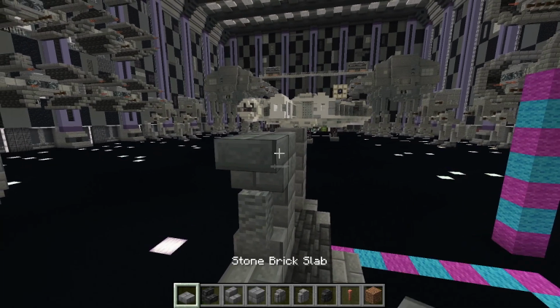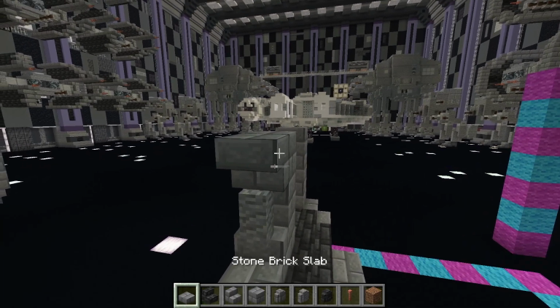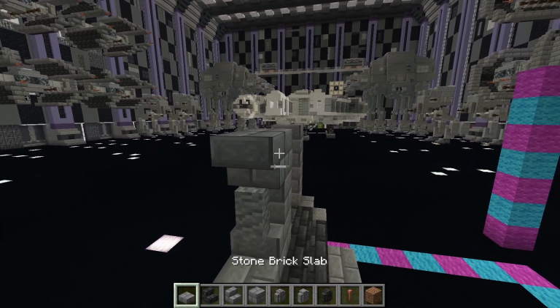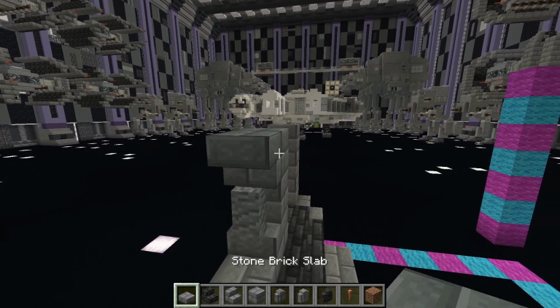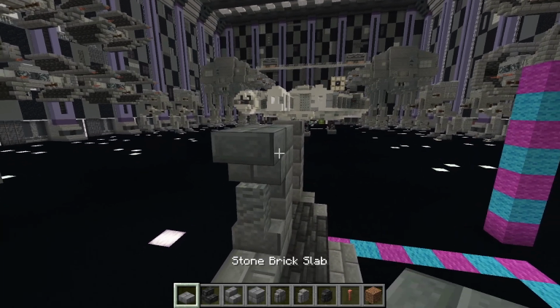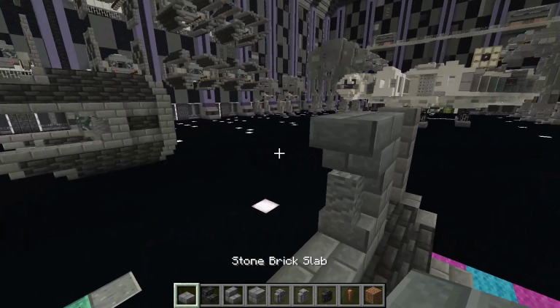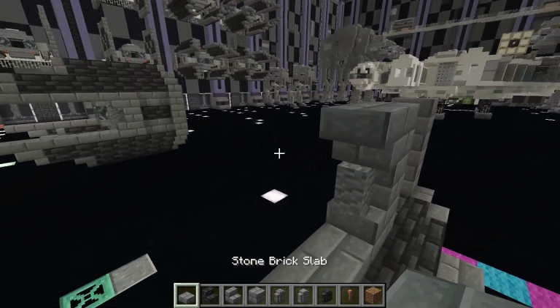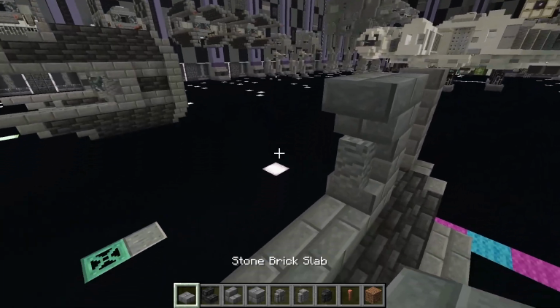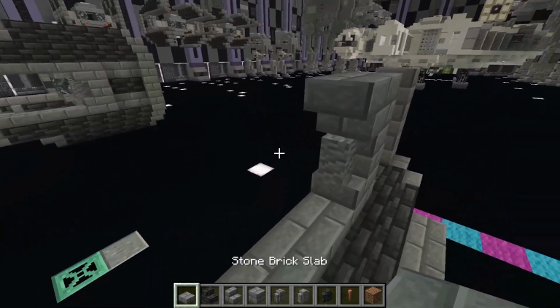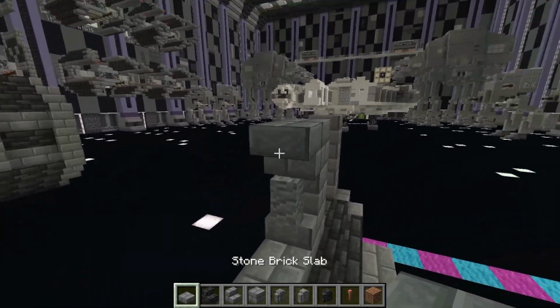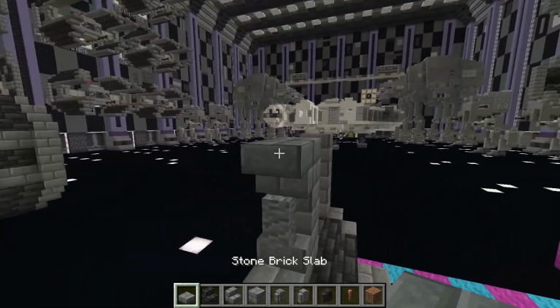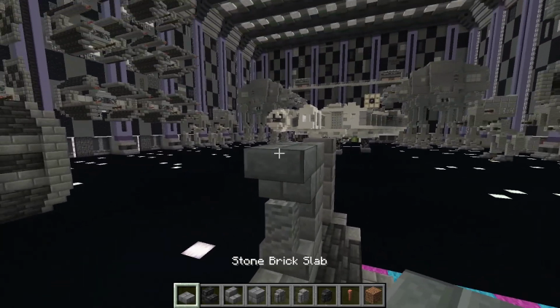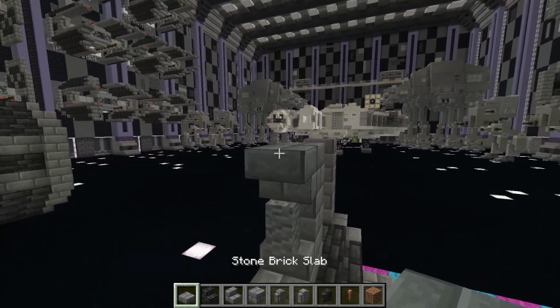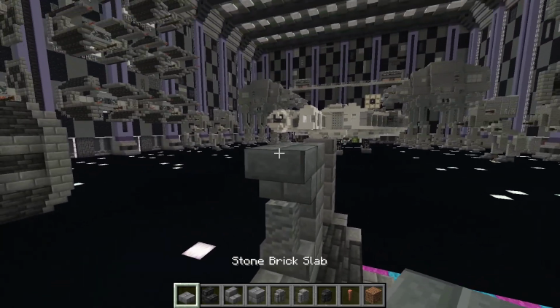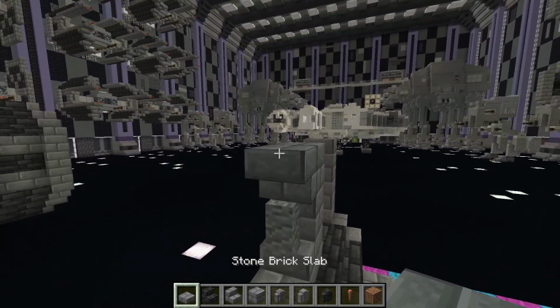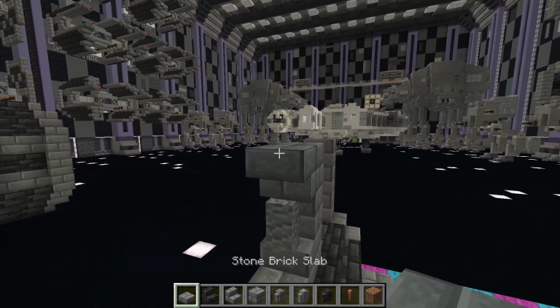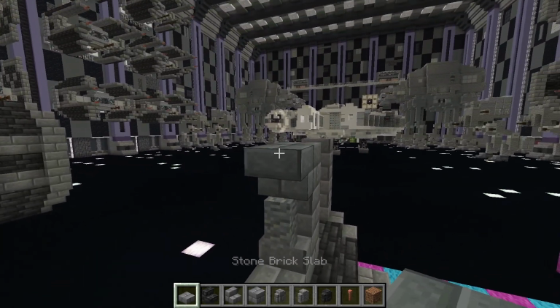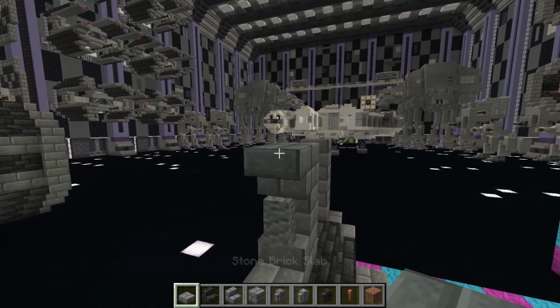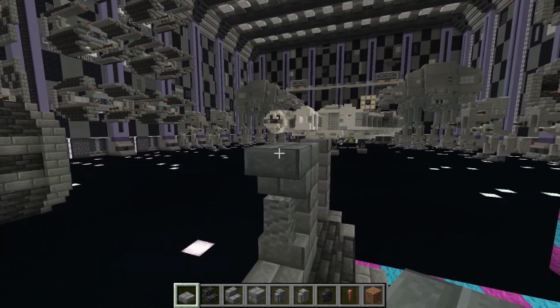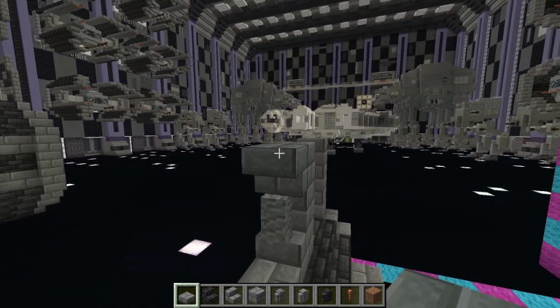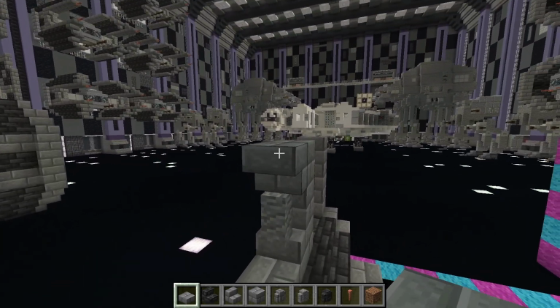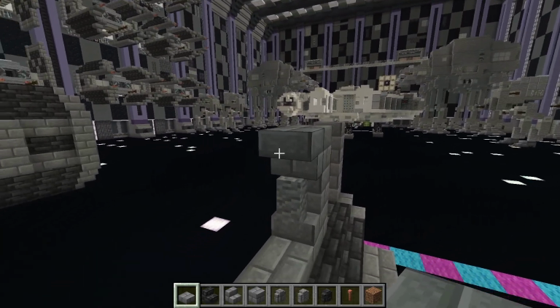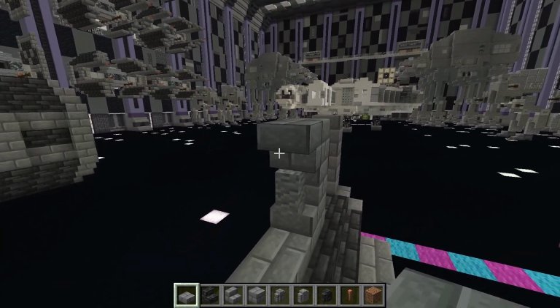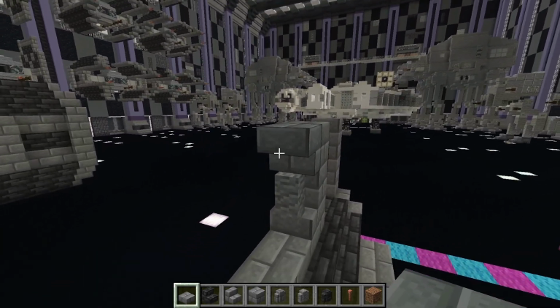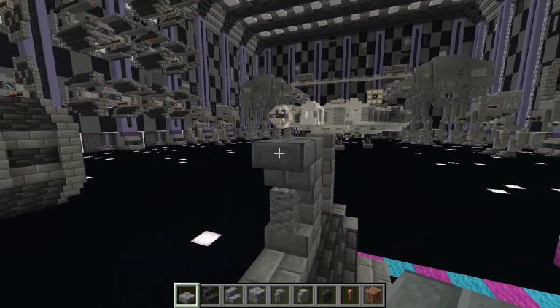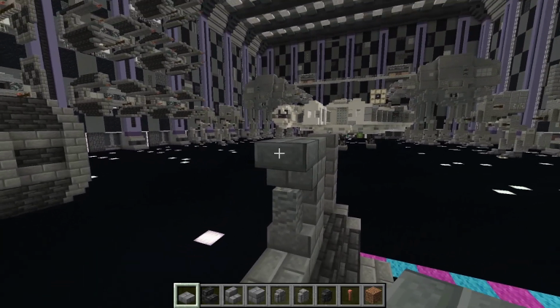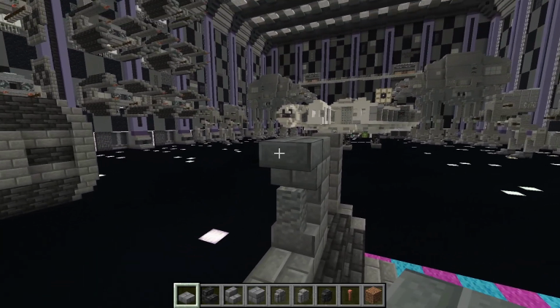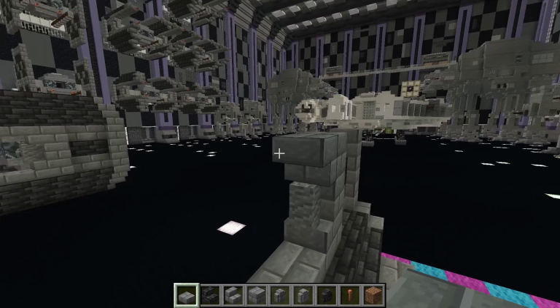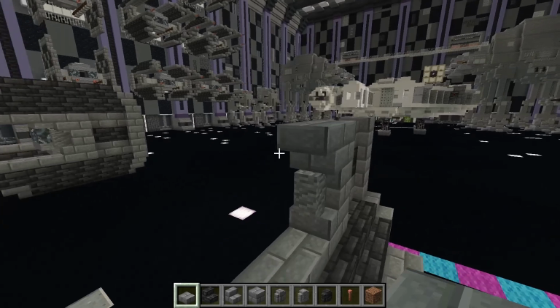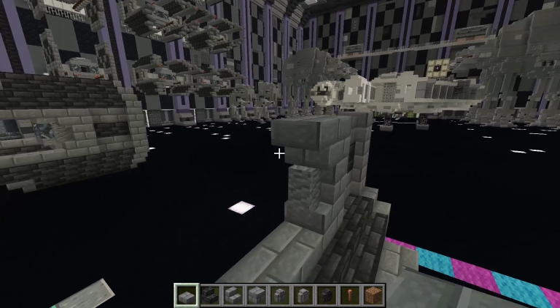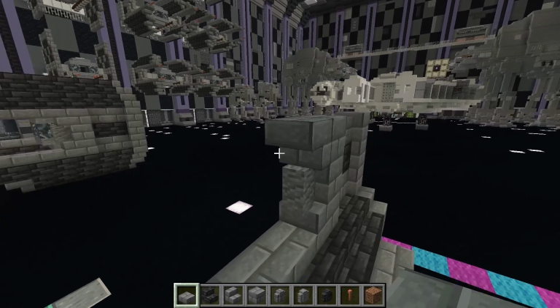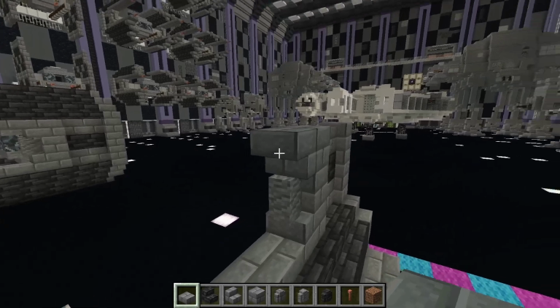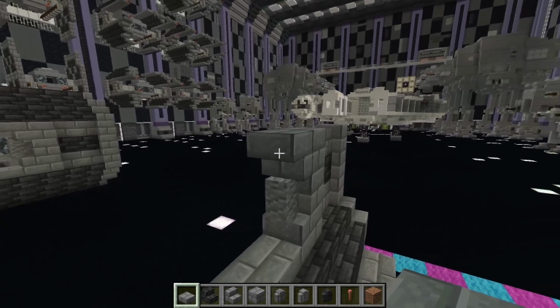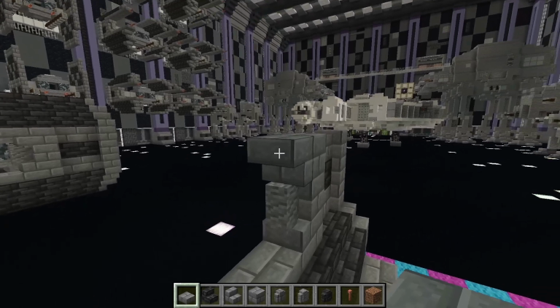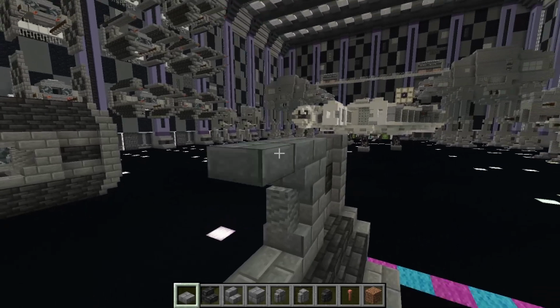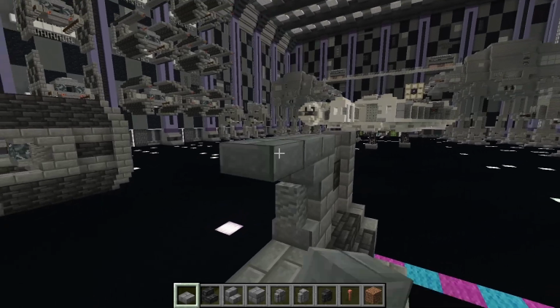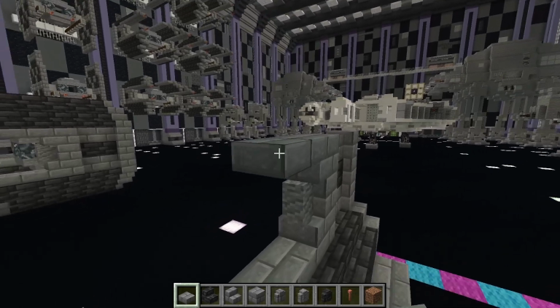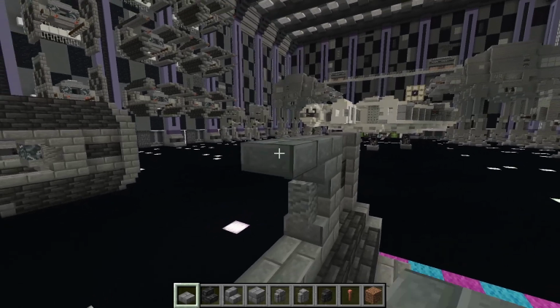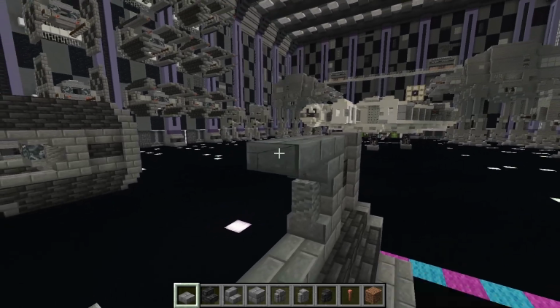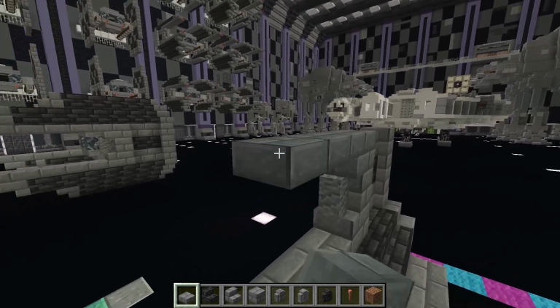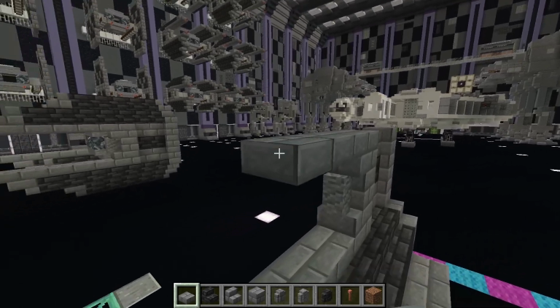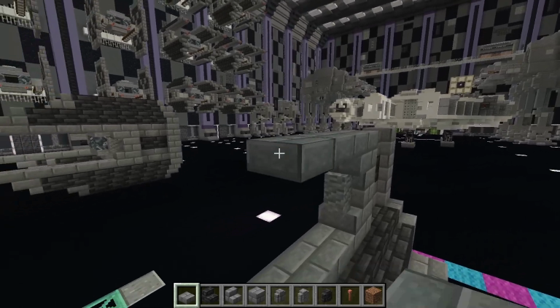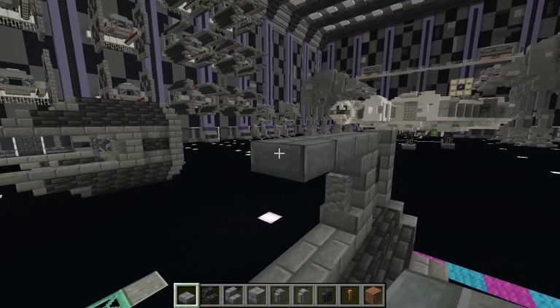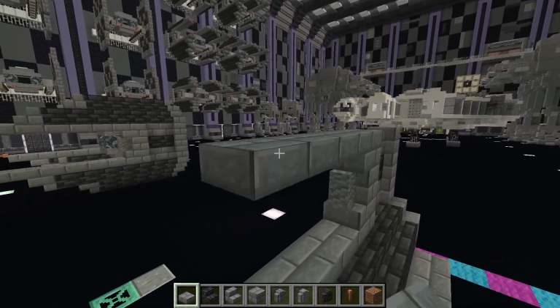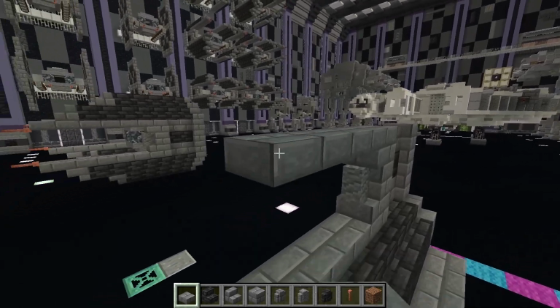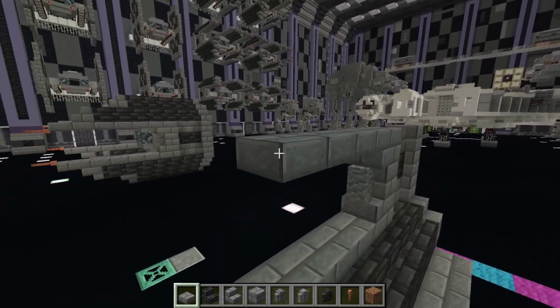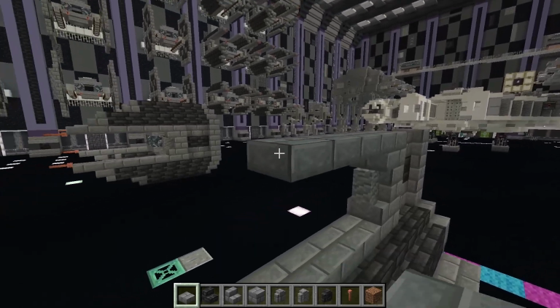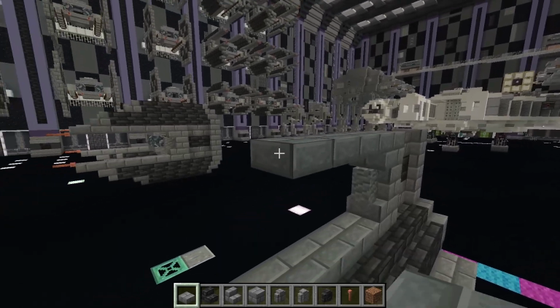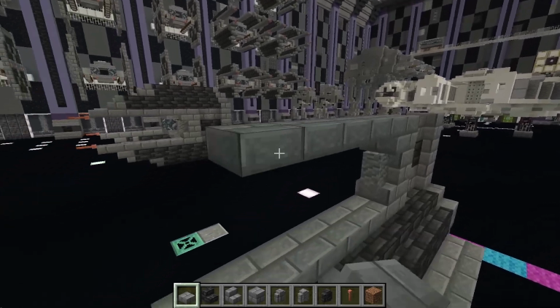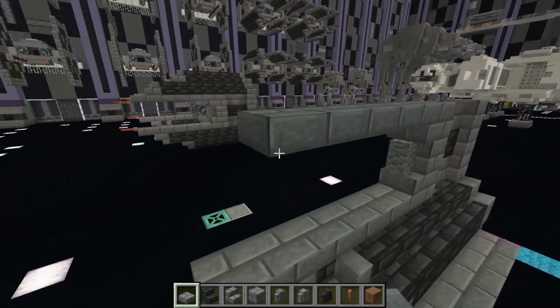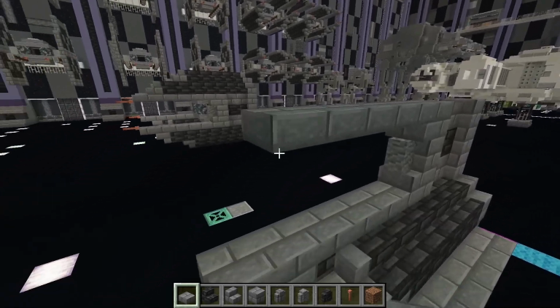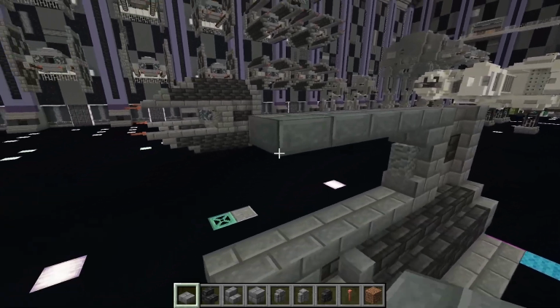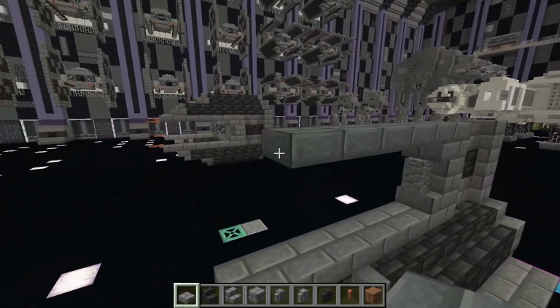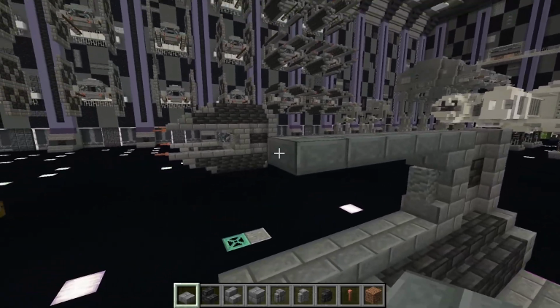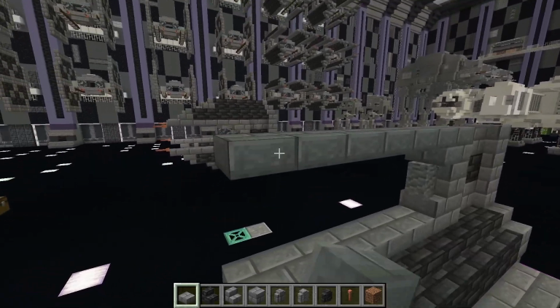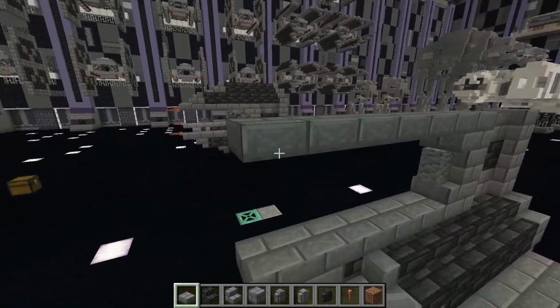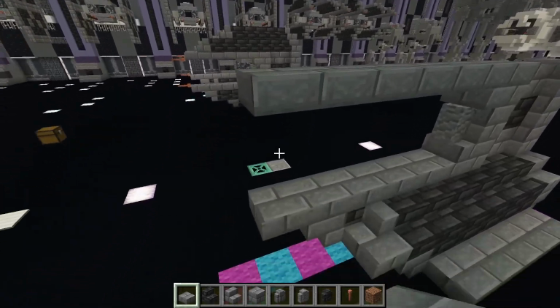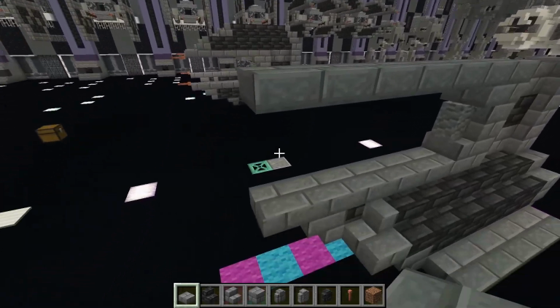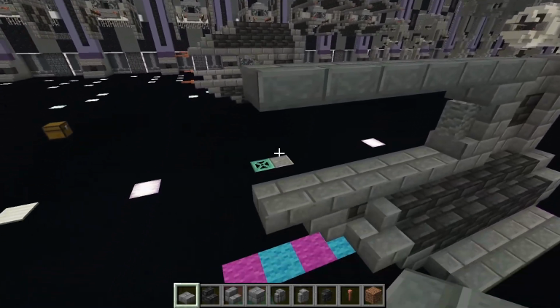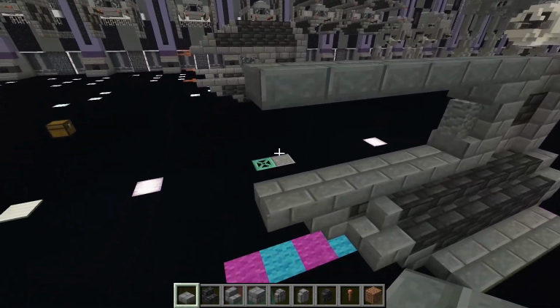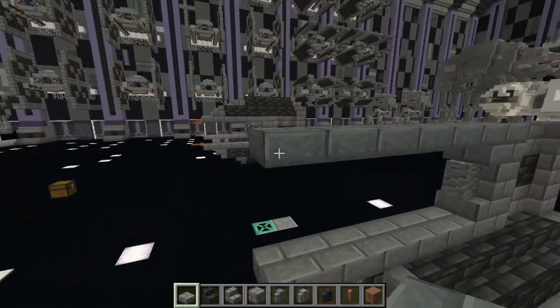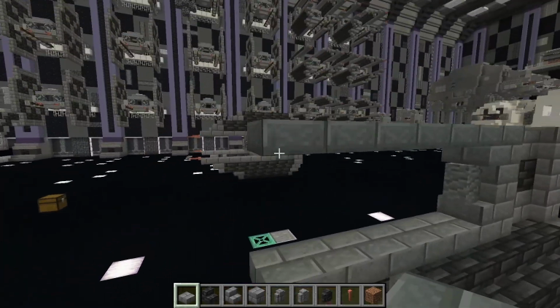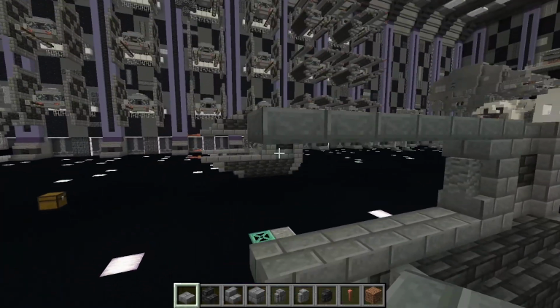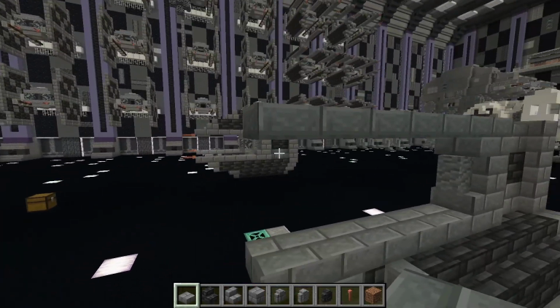Now here we are going to place an upside down stone brick stair, and then with your stone brick slabs we are going to place top half slabs: 1, 2, 3, 4, and 5.